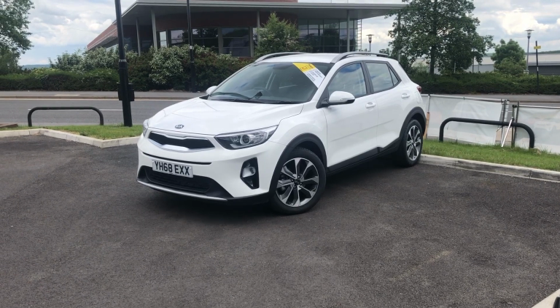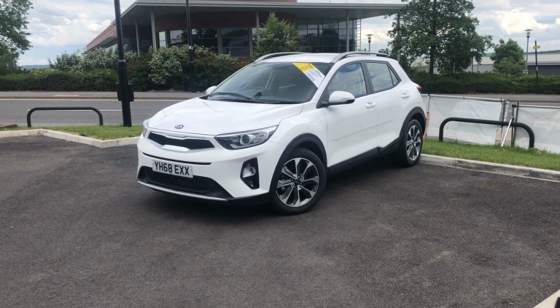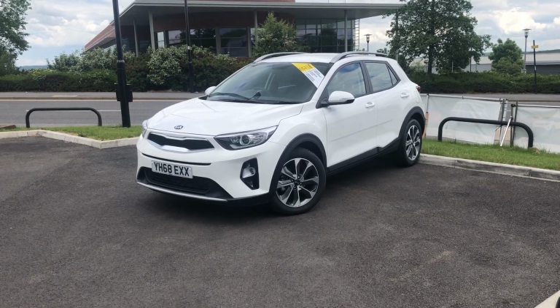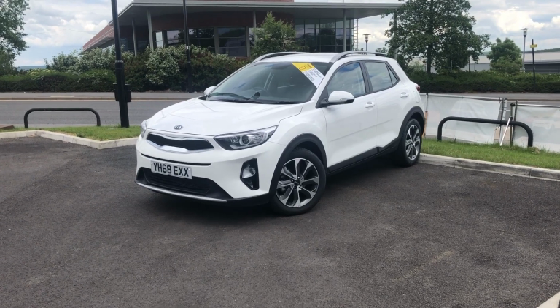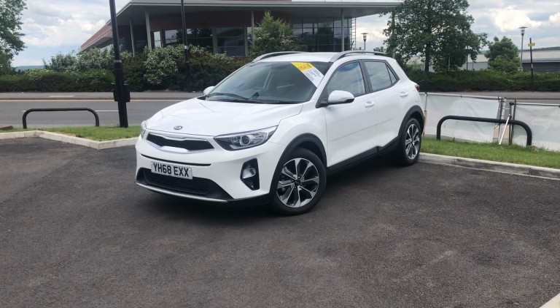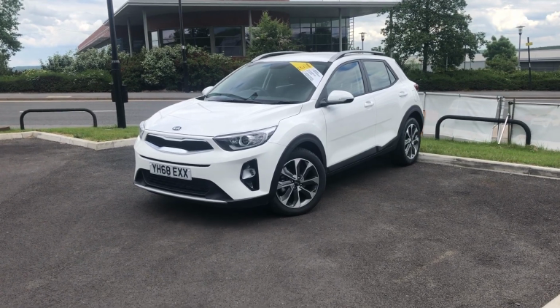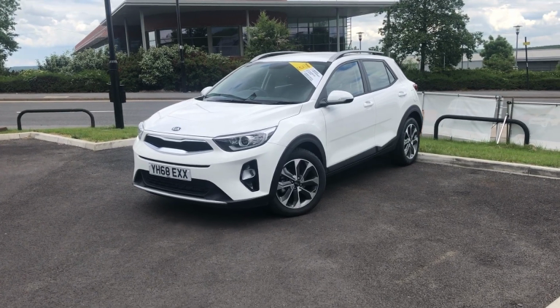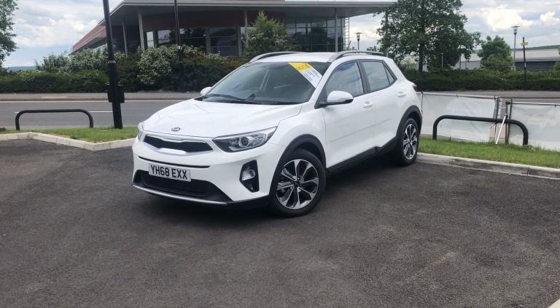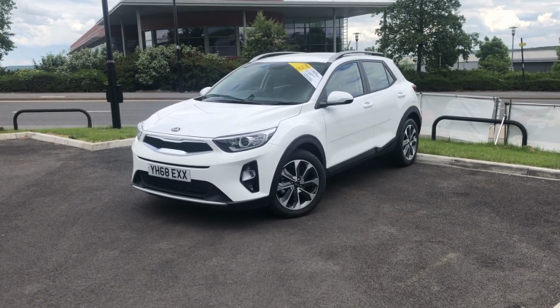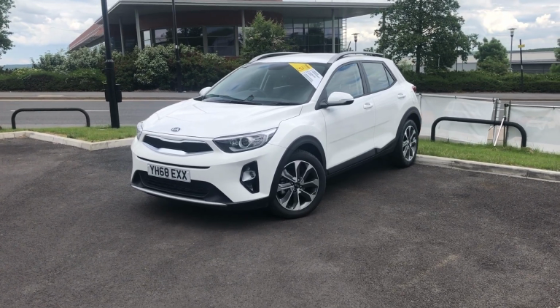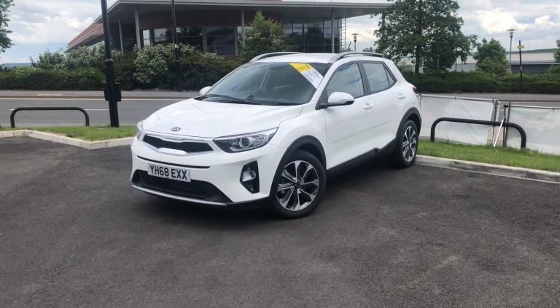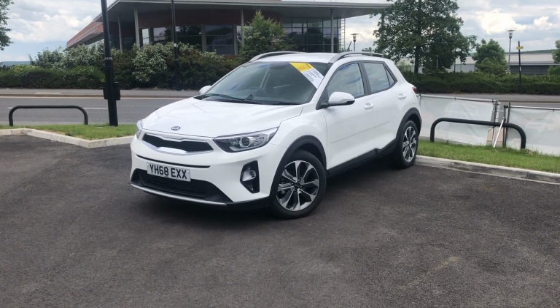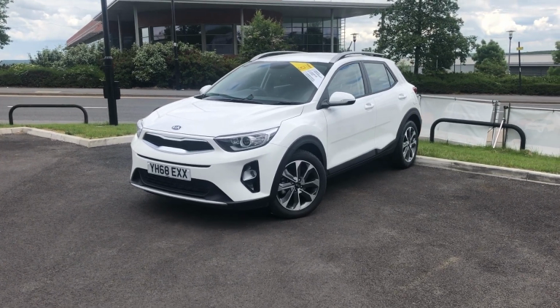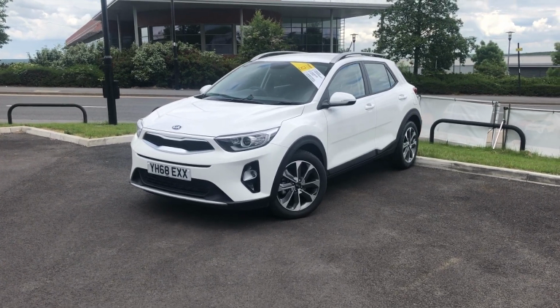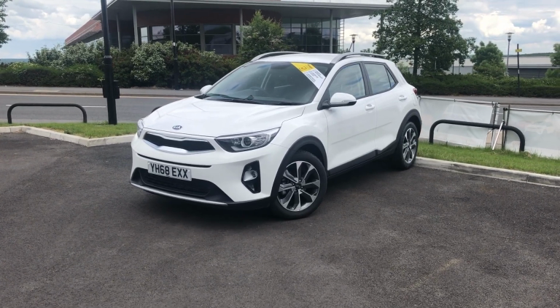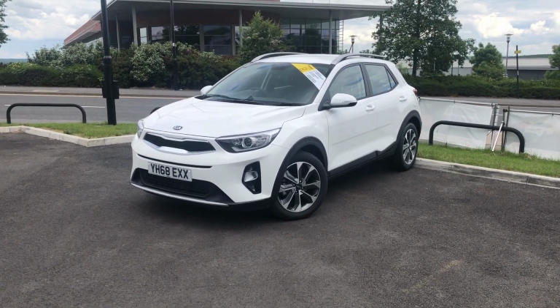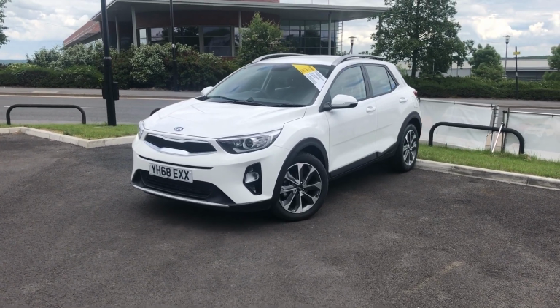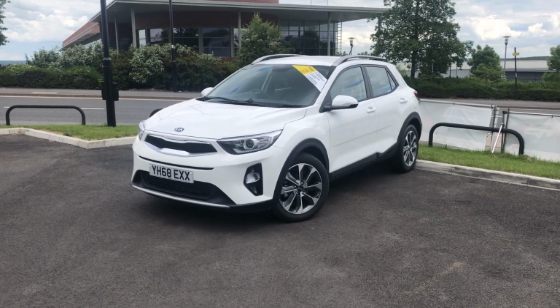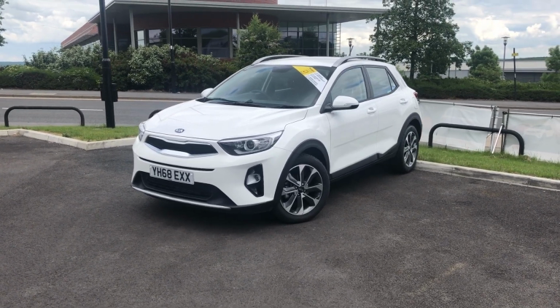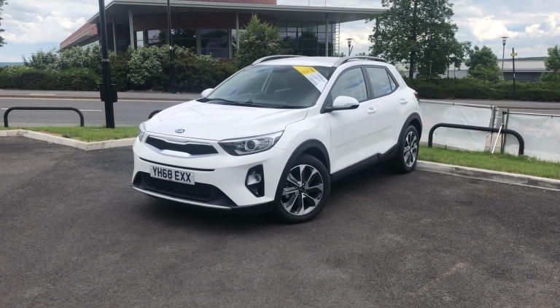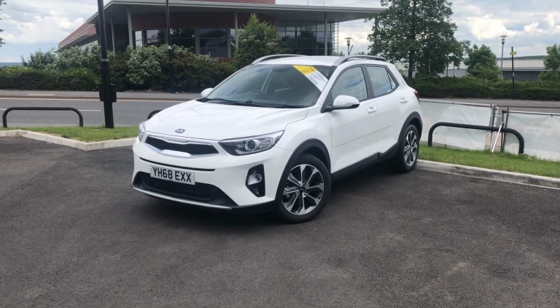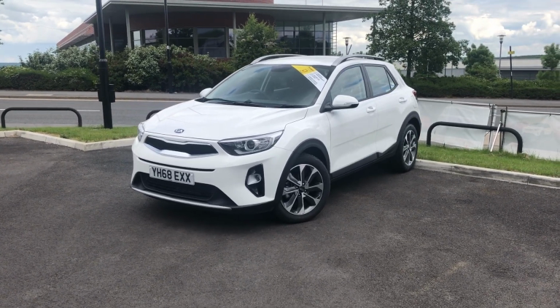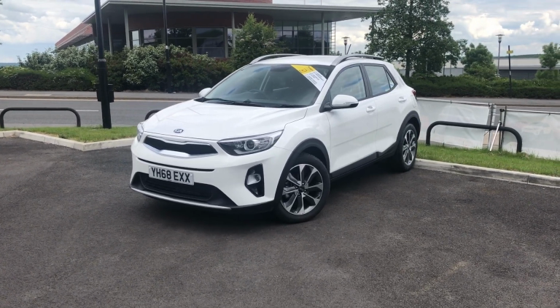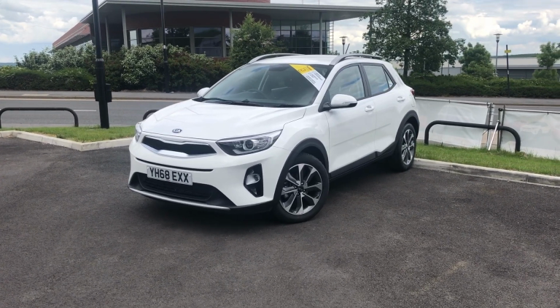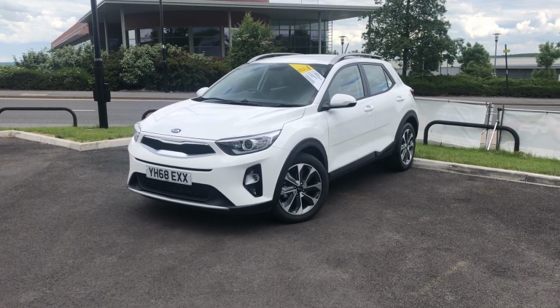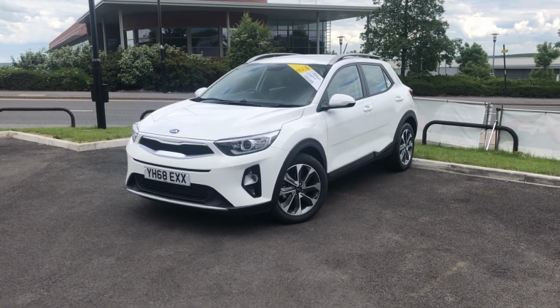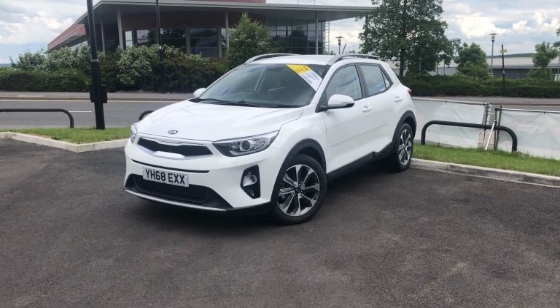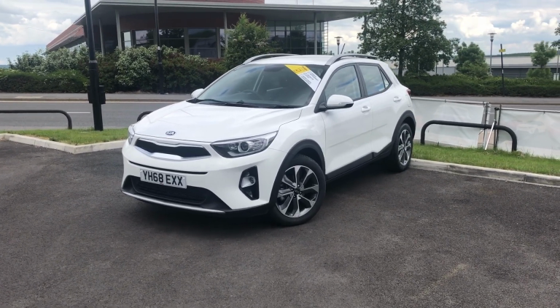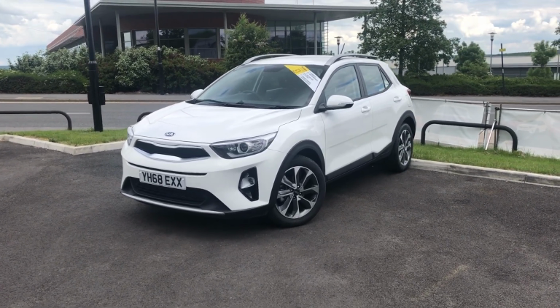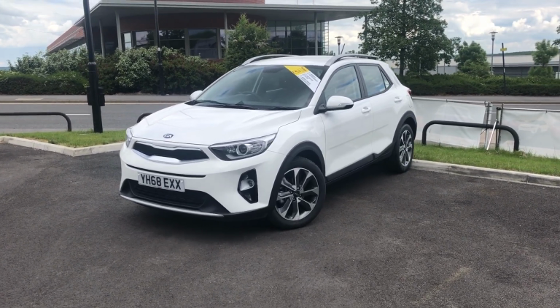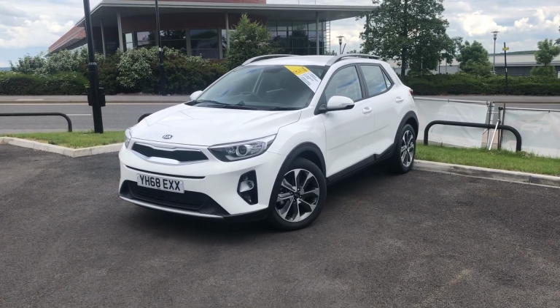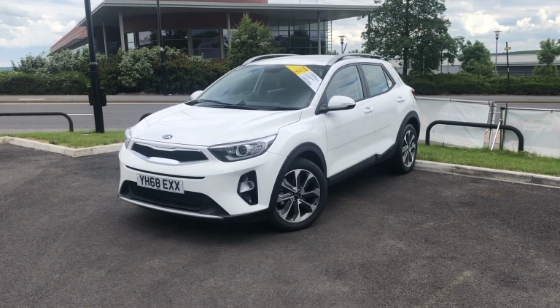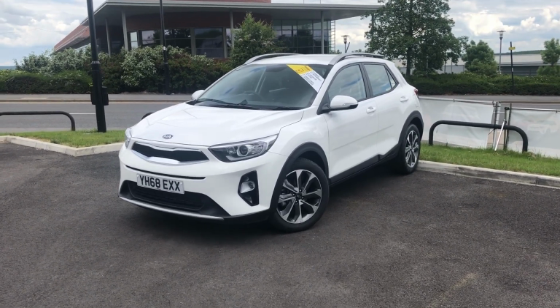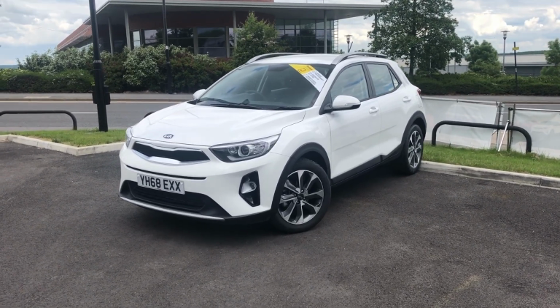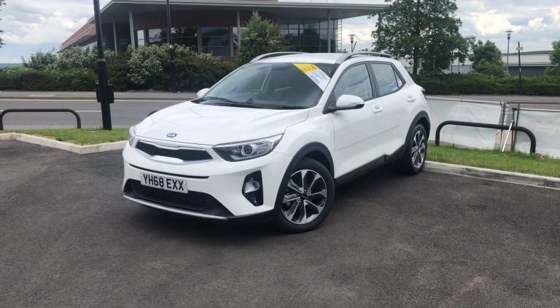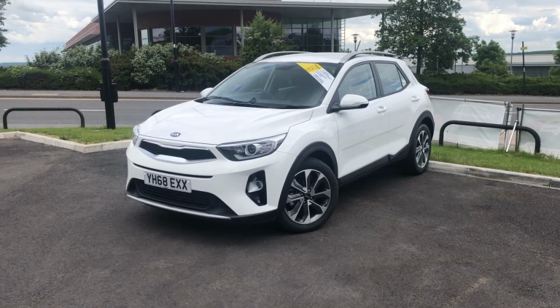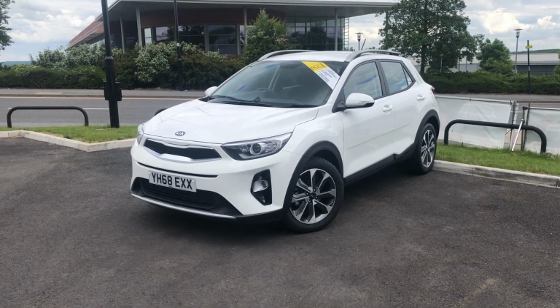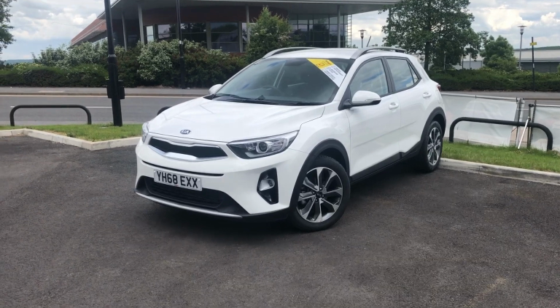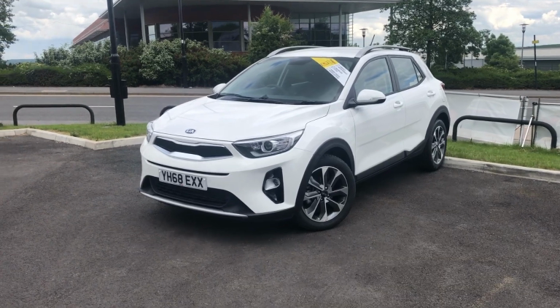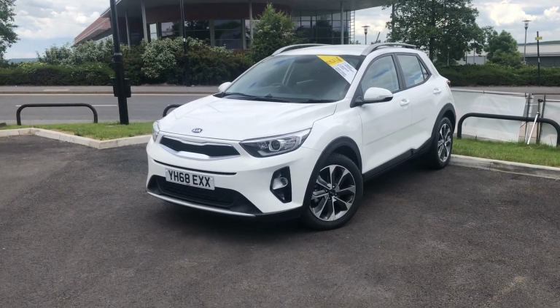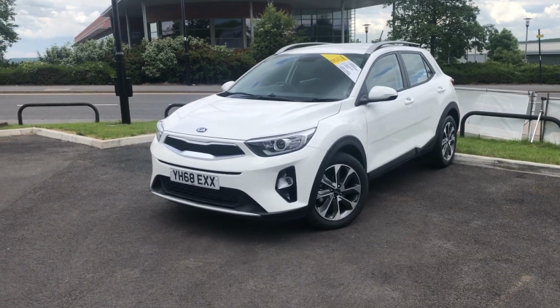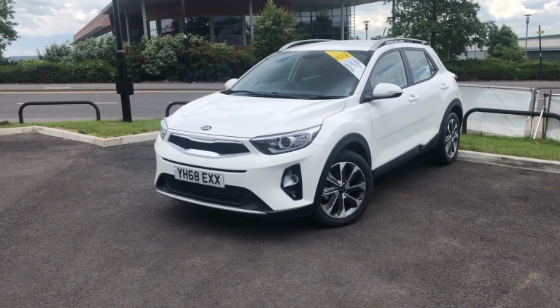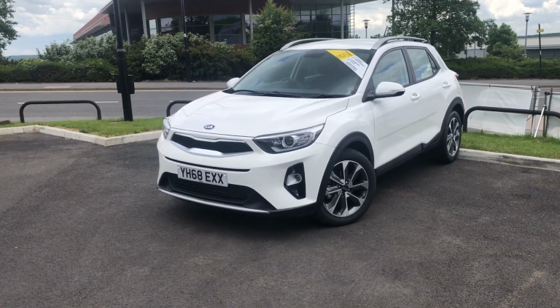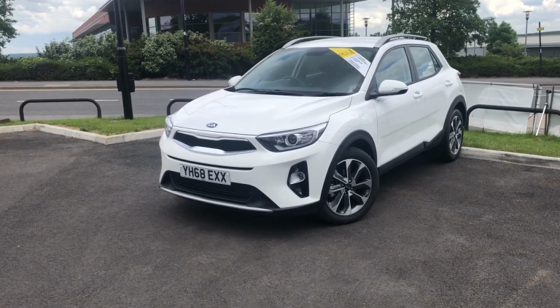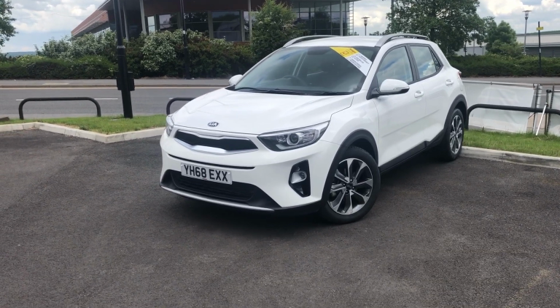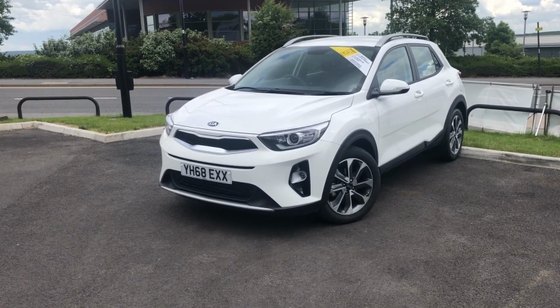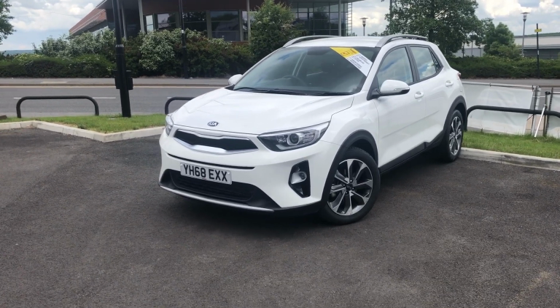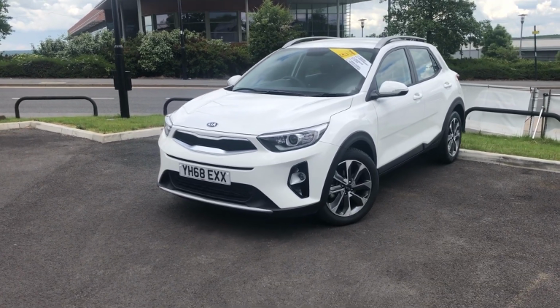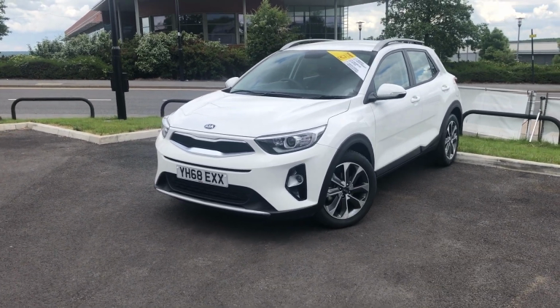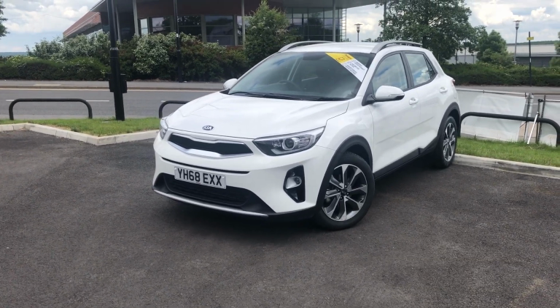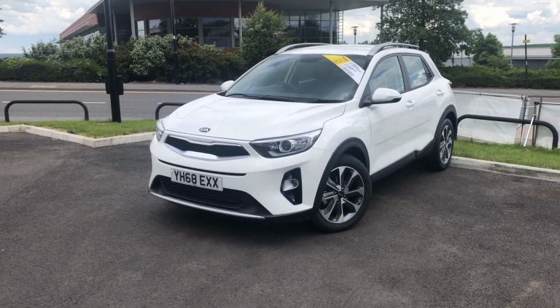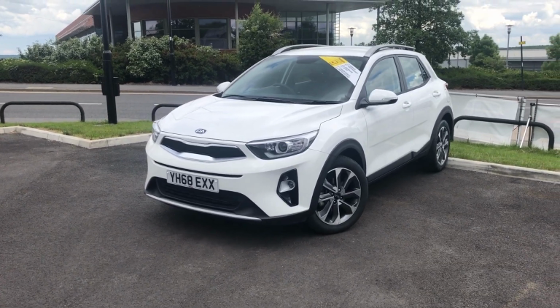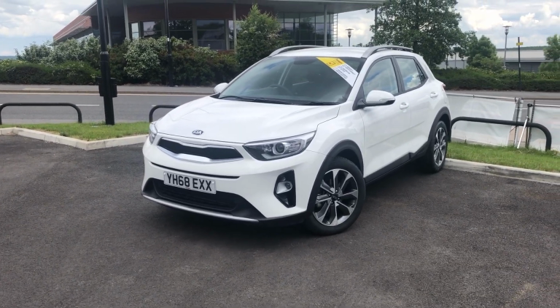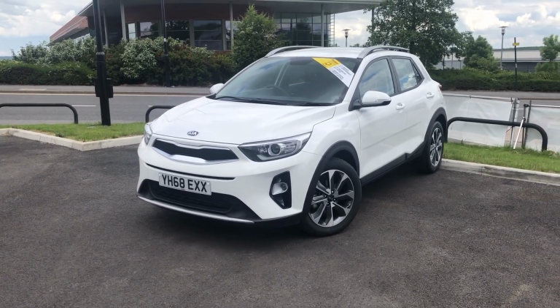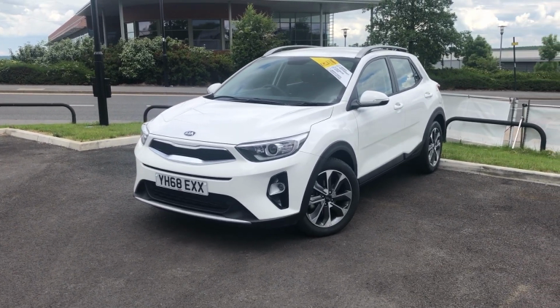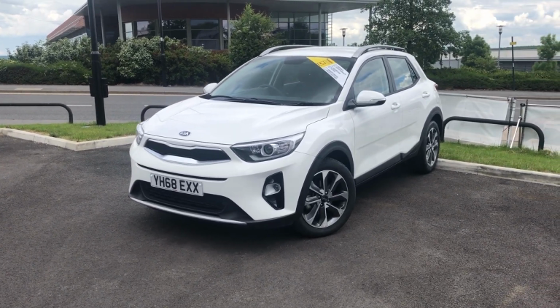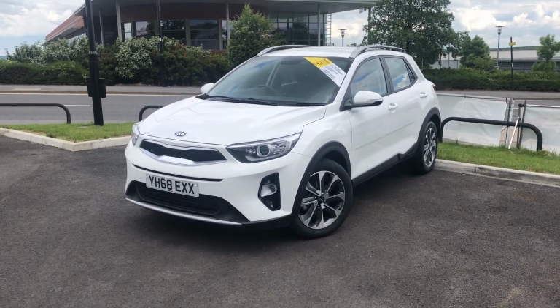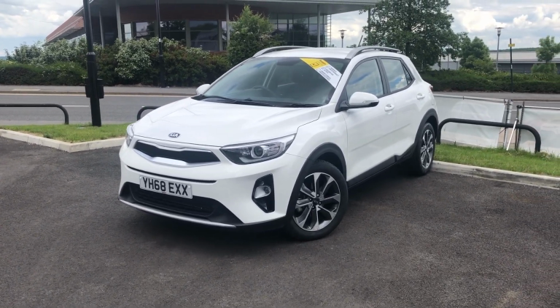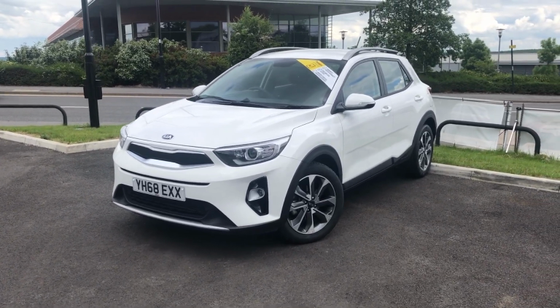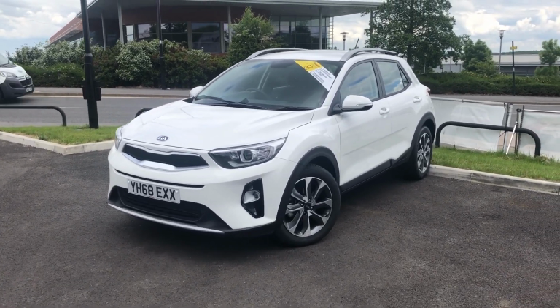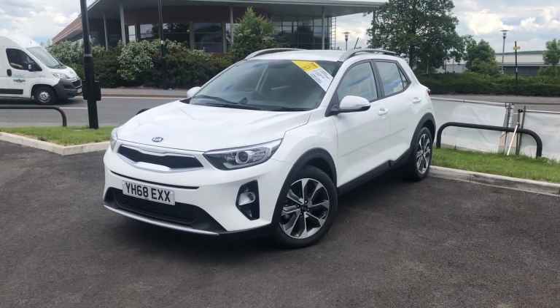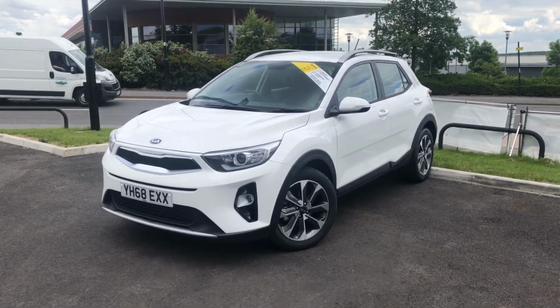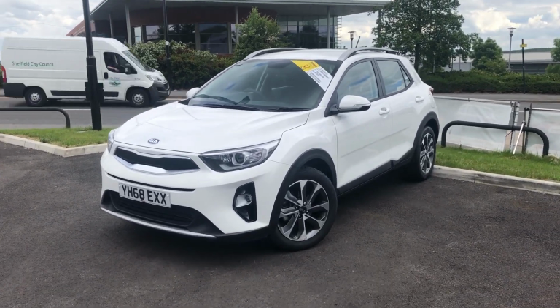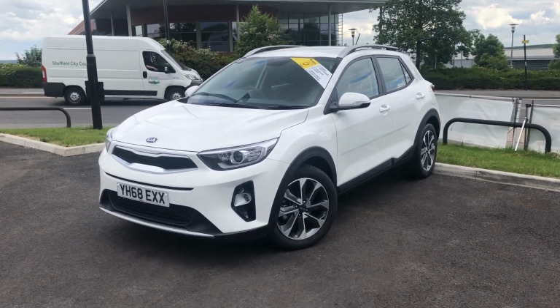Hello and welcome to Pentagon Parkway. I'm Lewis and today I'm going to be showing you one of our used cars — it's our 68 plate Kia Stonic 2, finished in white.